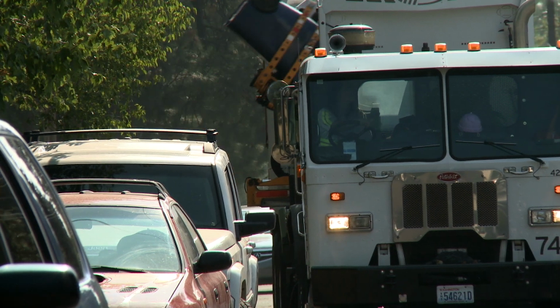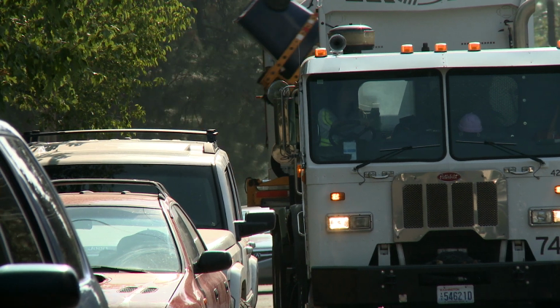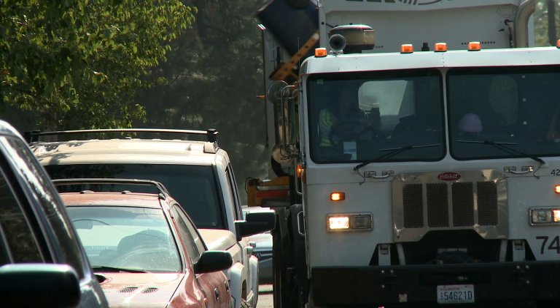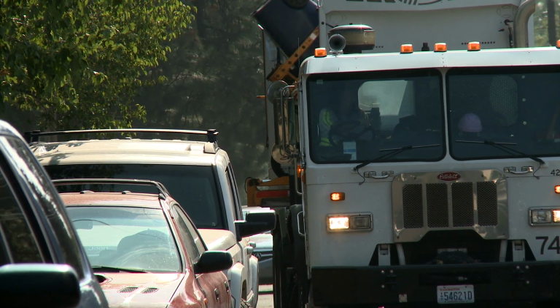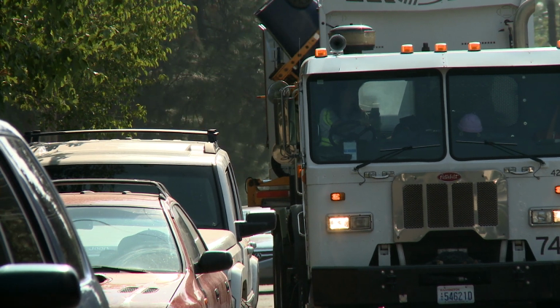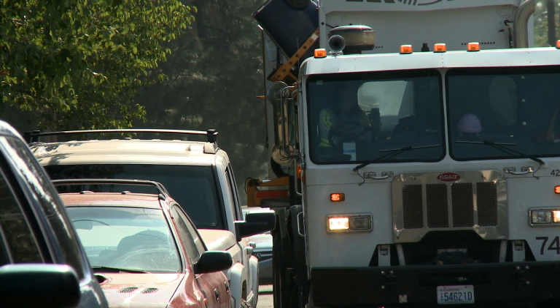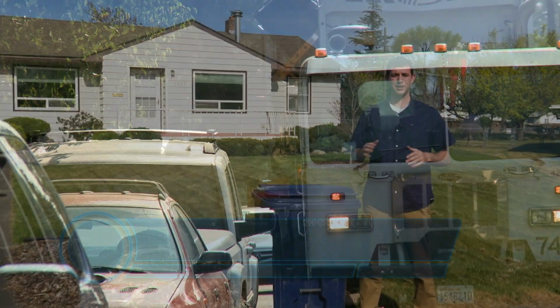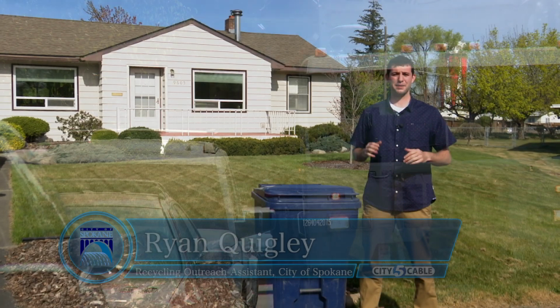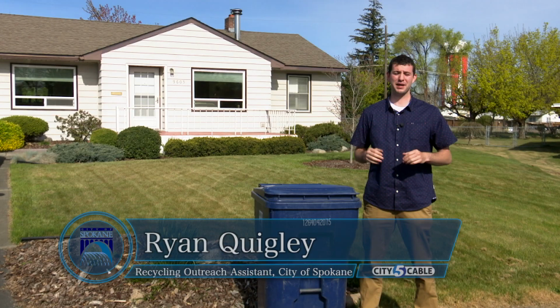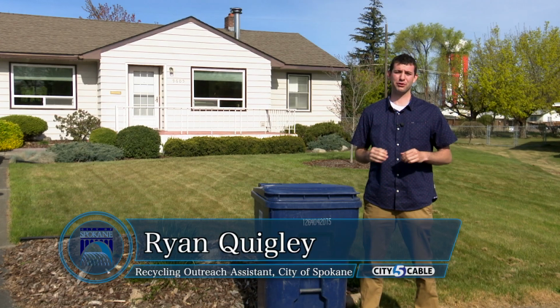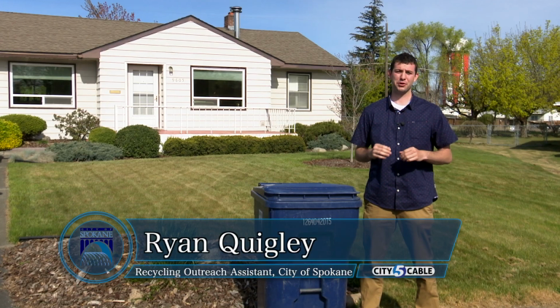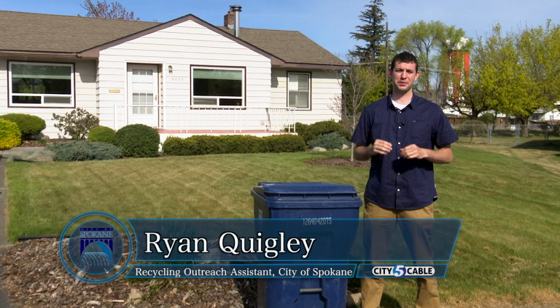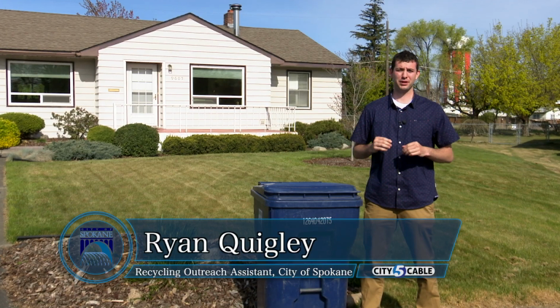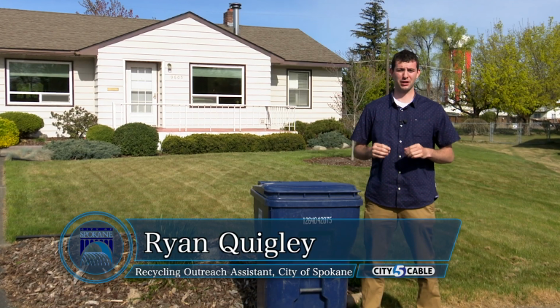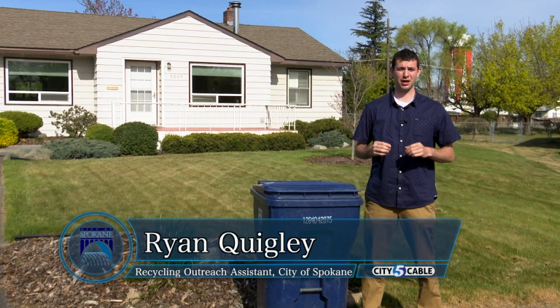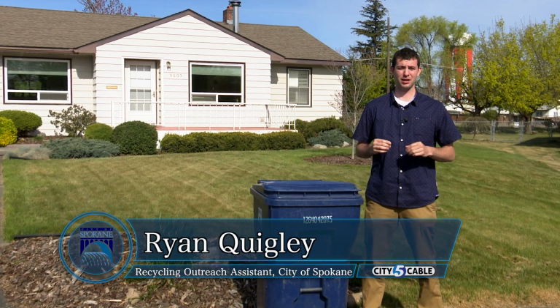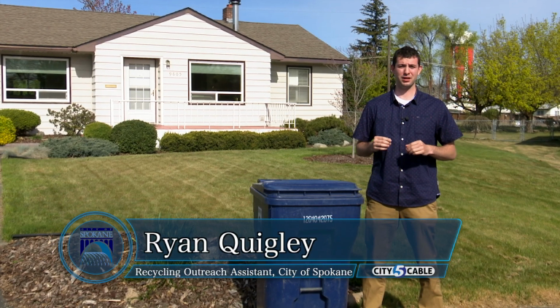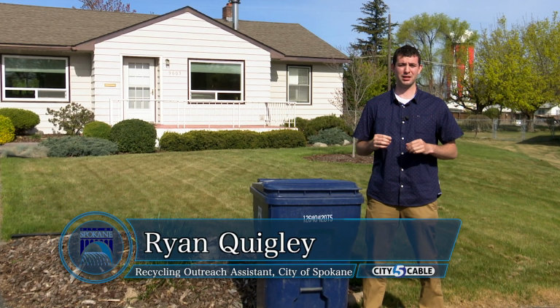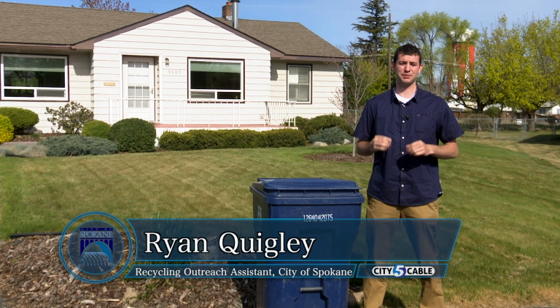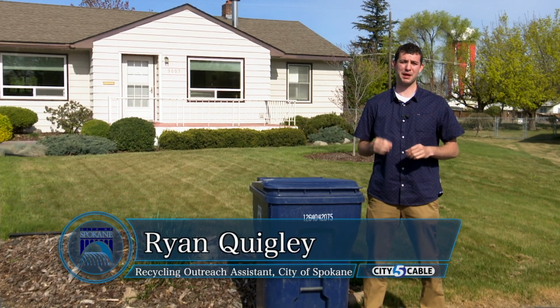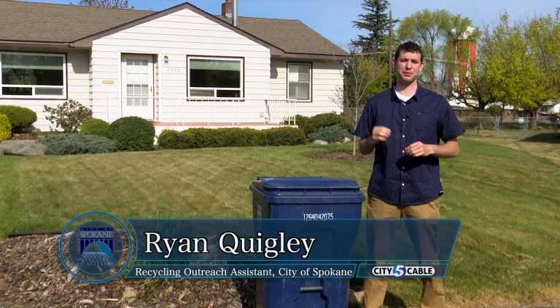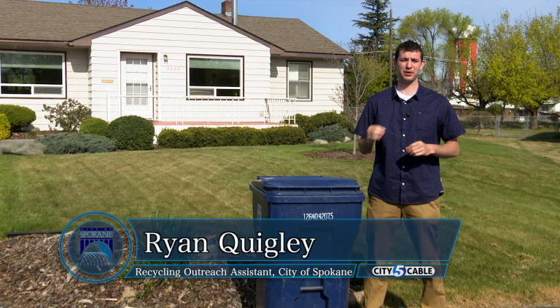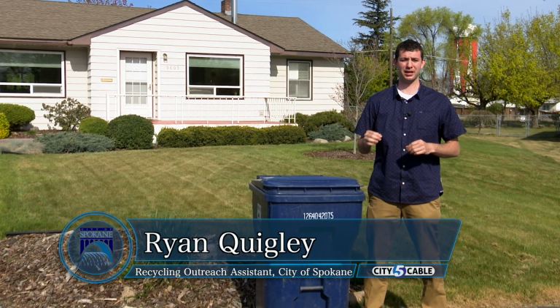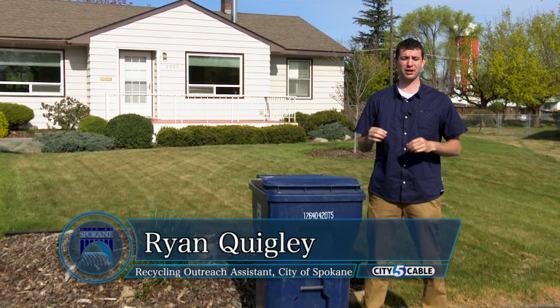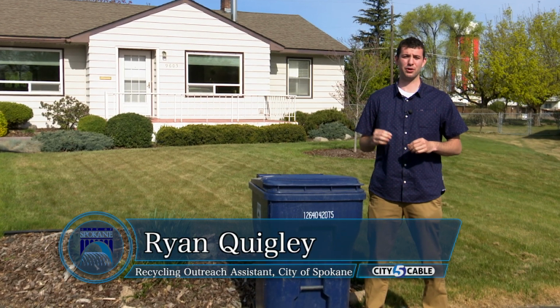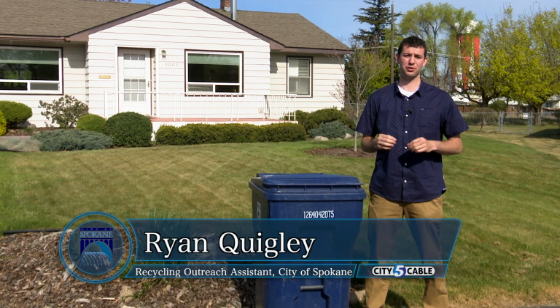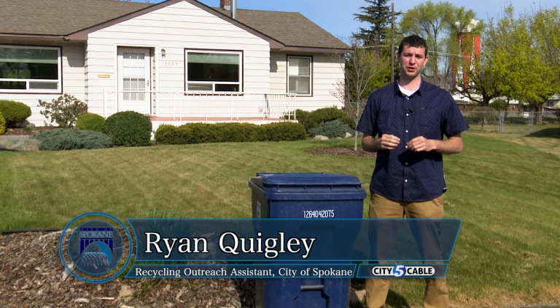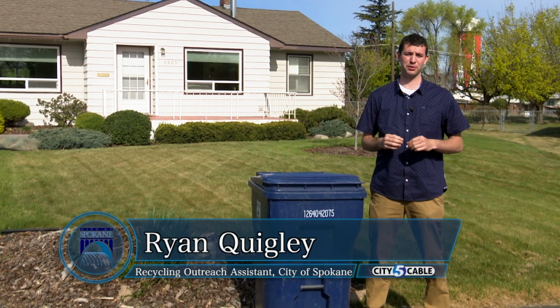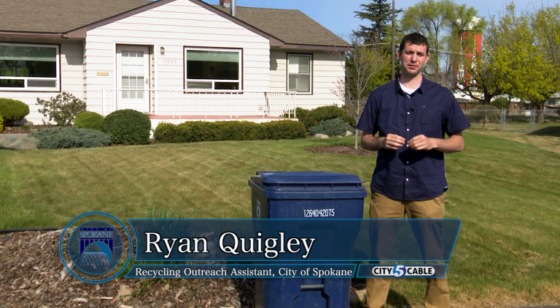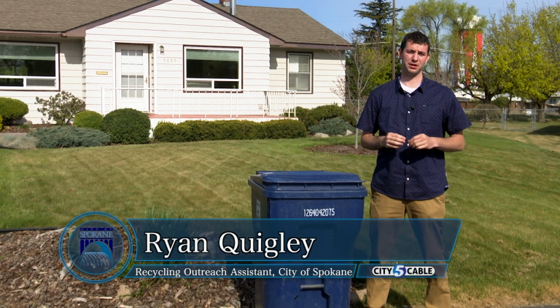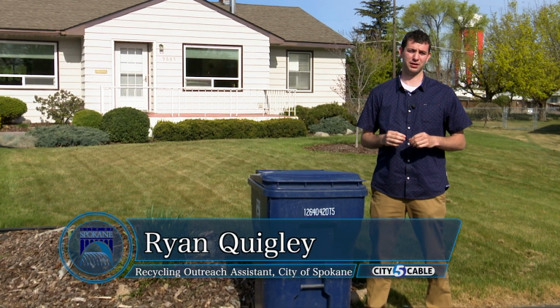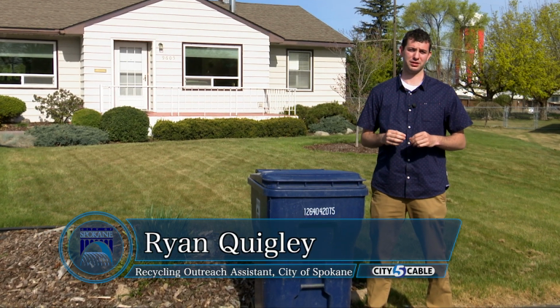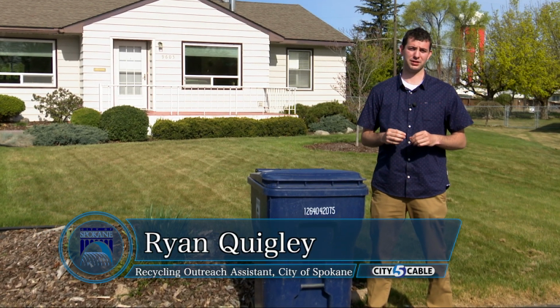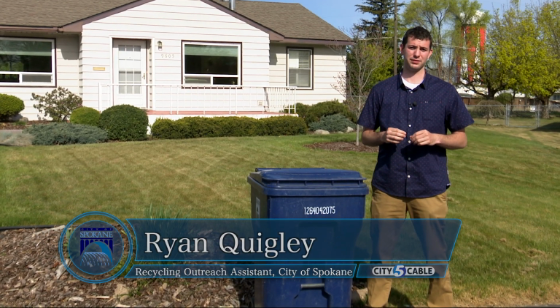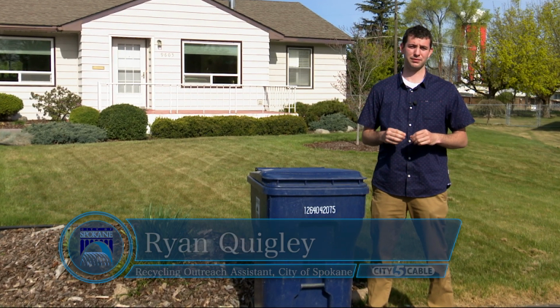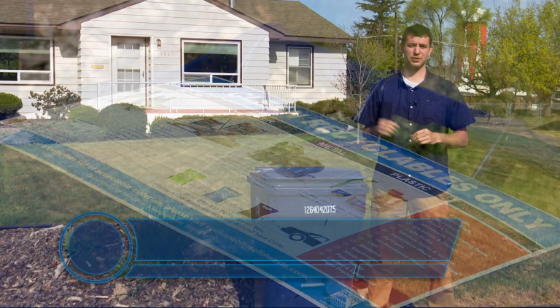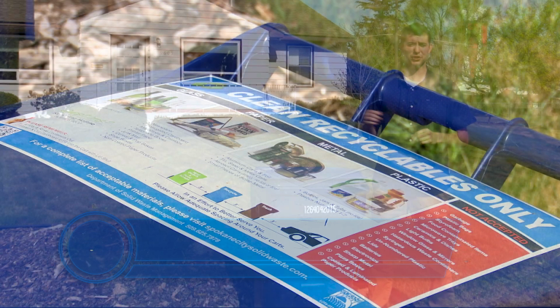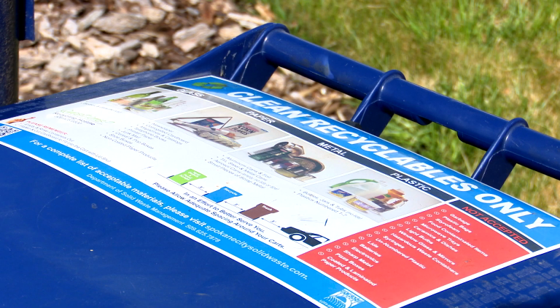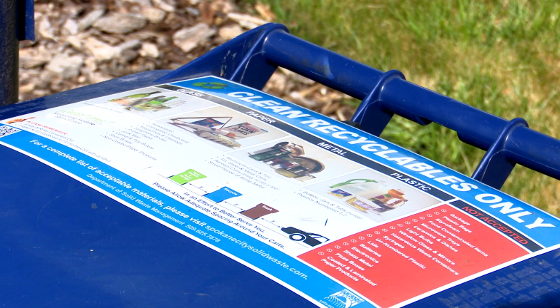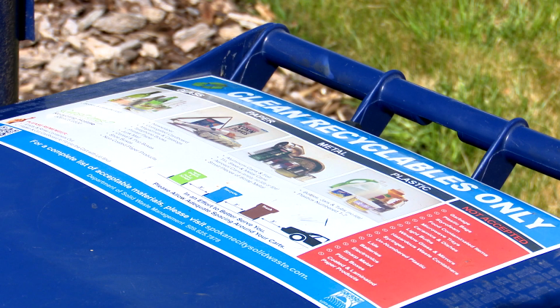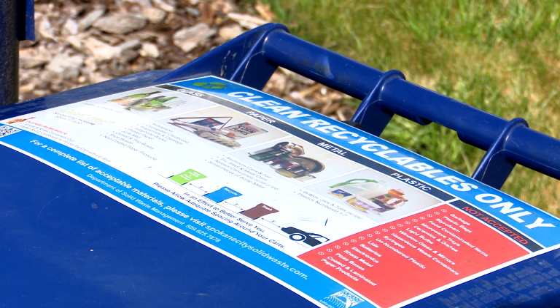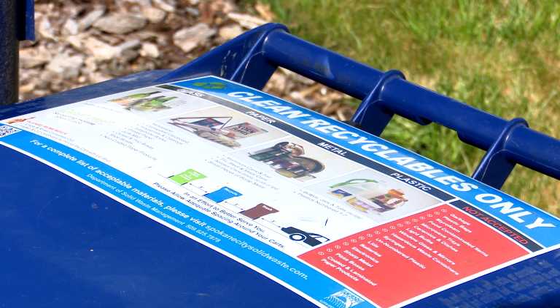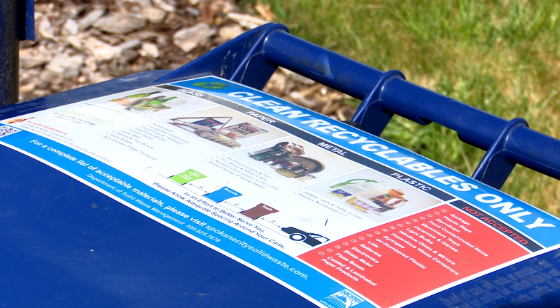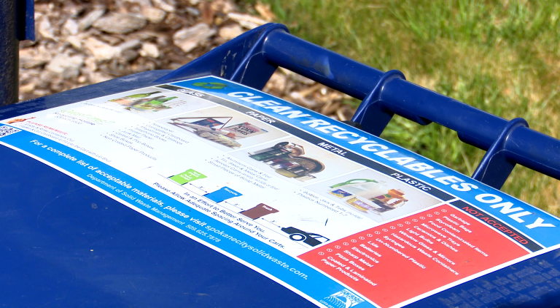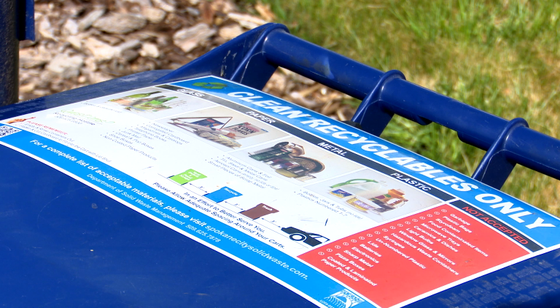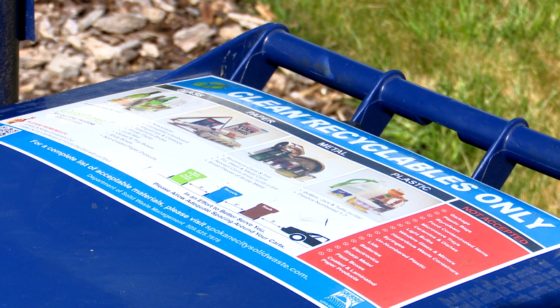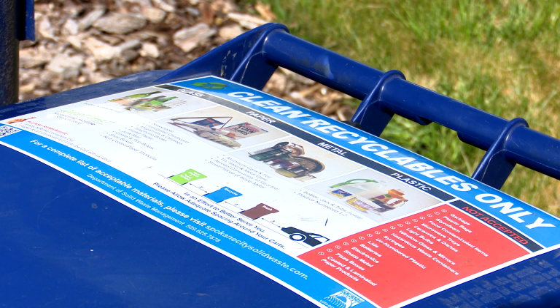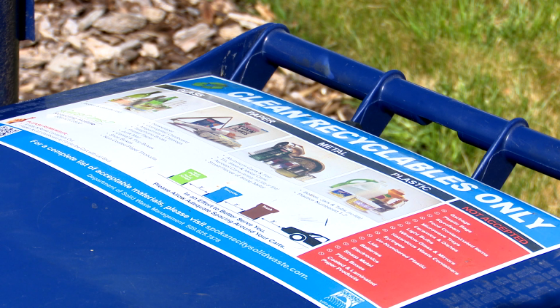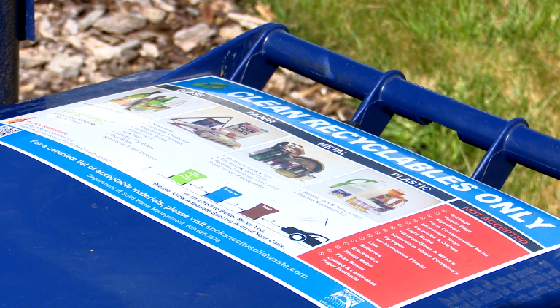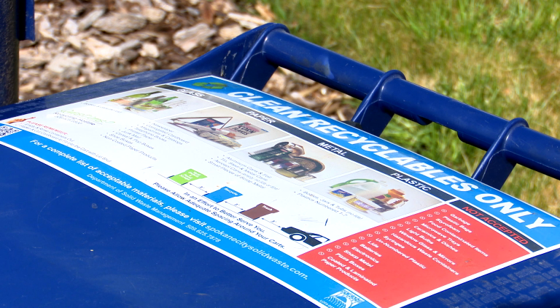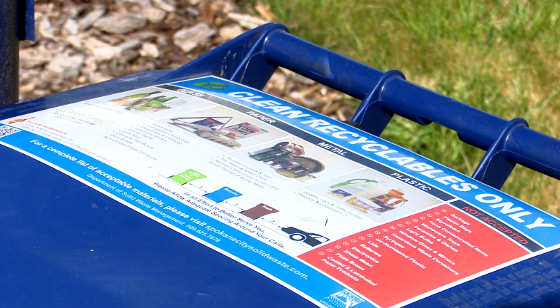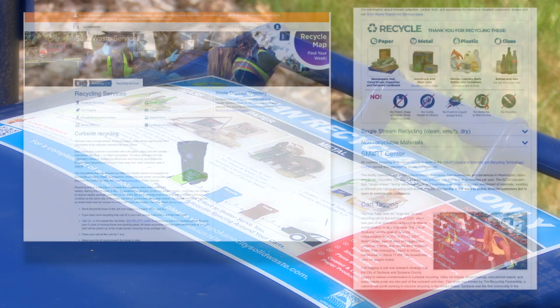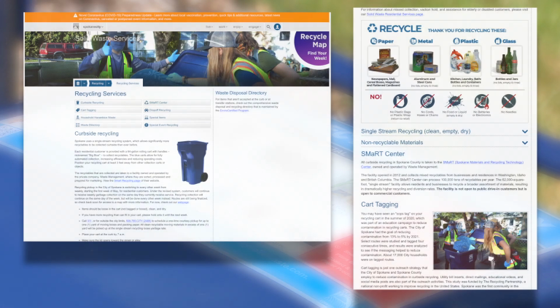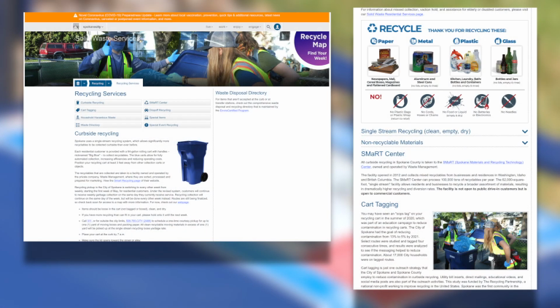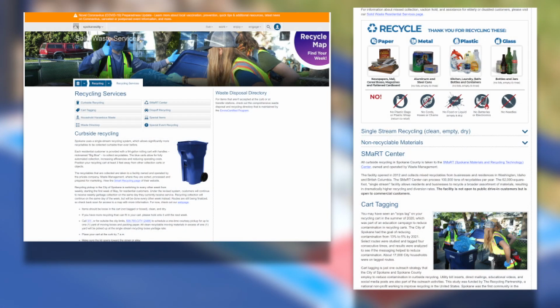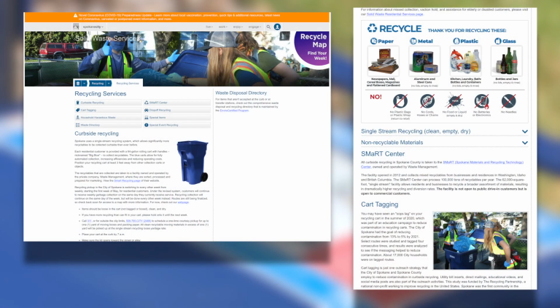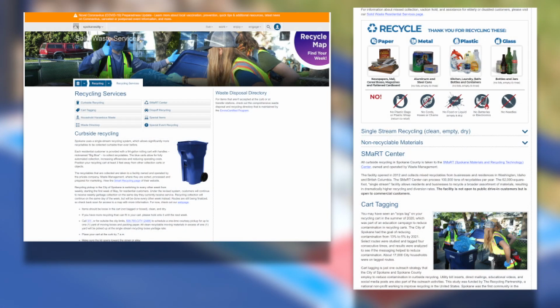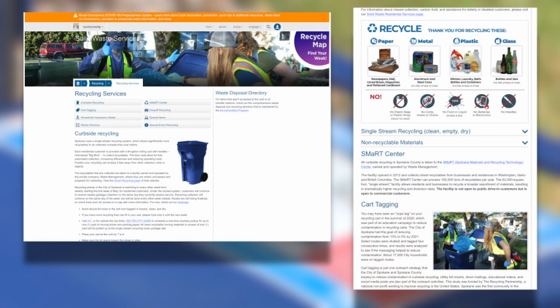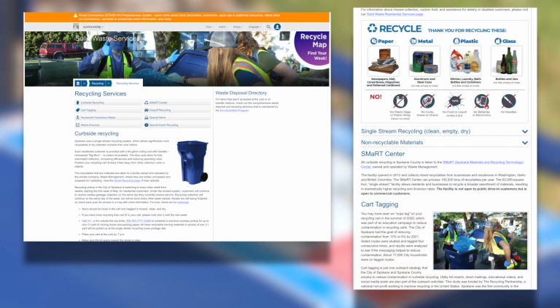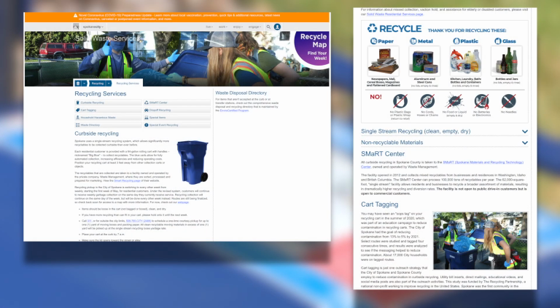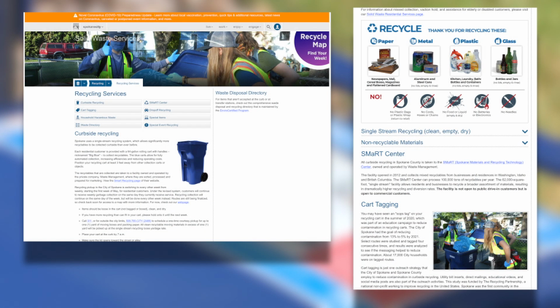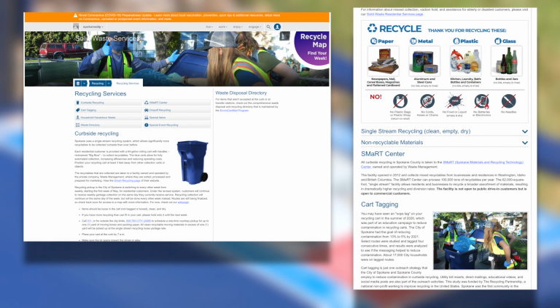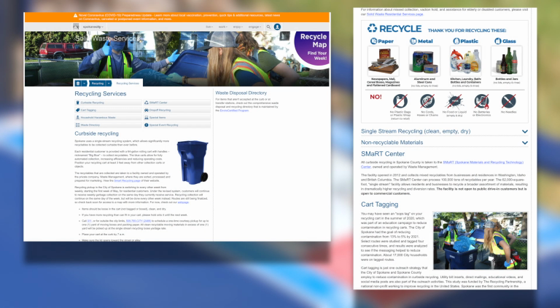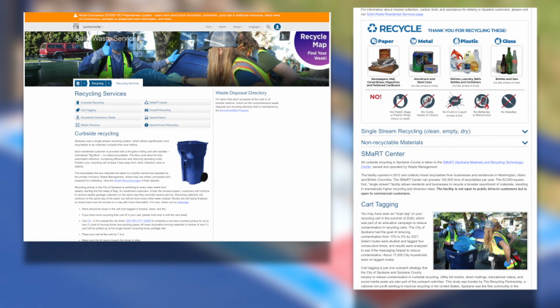The best way to make room in your cart is by putting in only what belongs. Check the label on your cart or find the current list on our city's website.